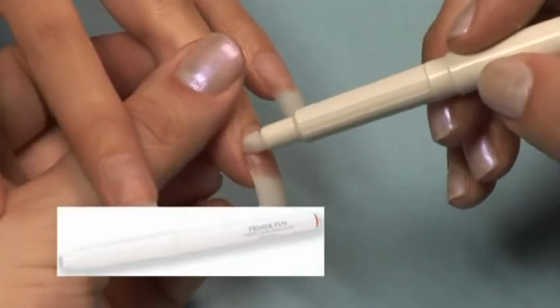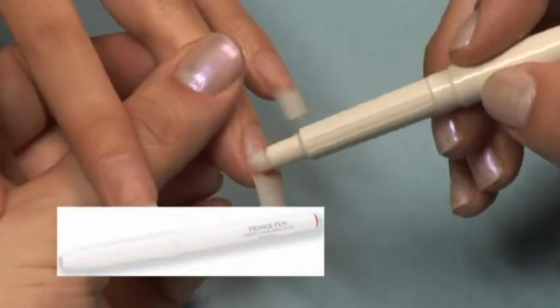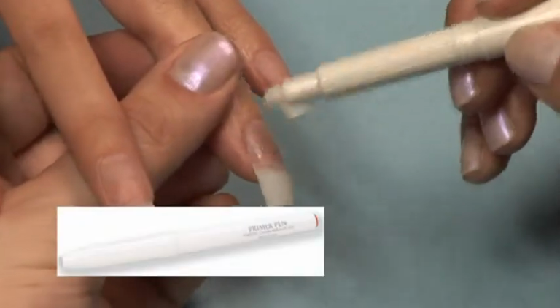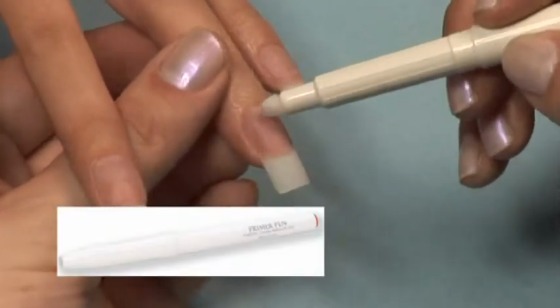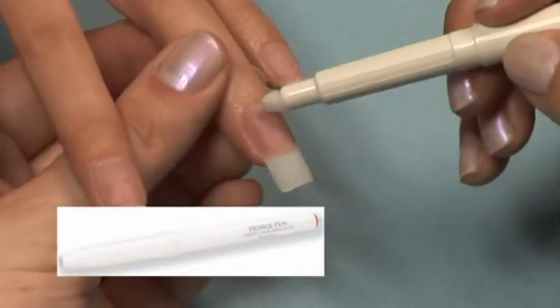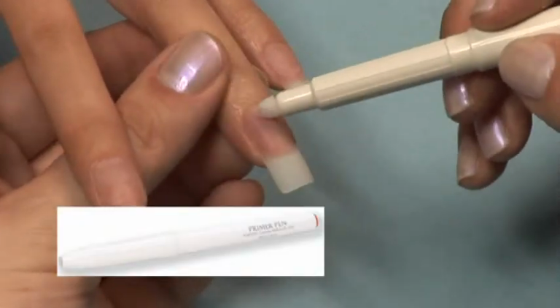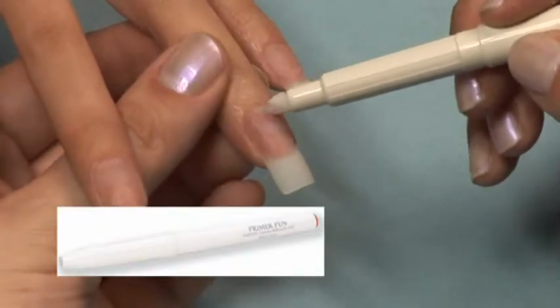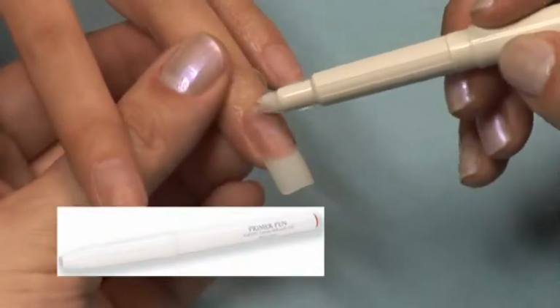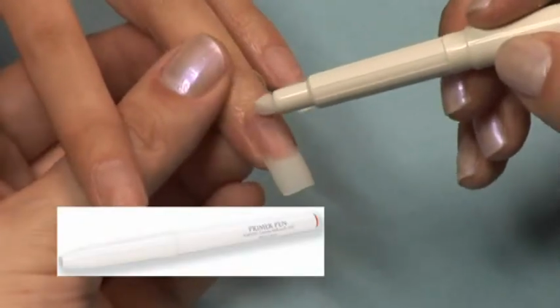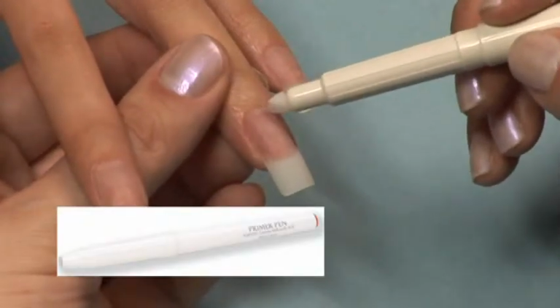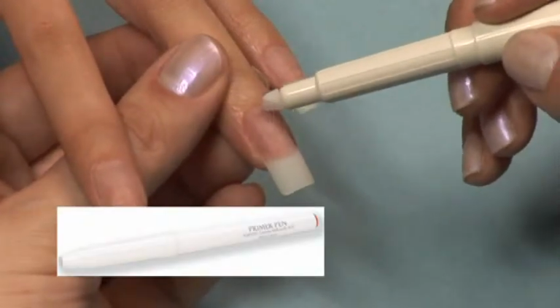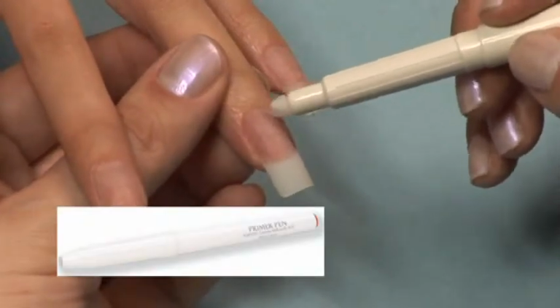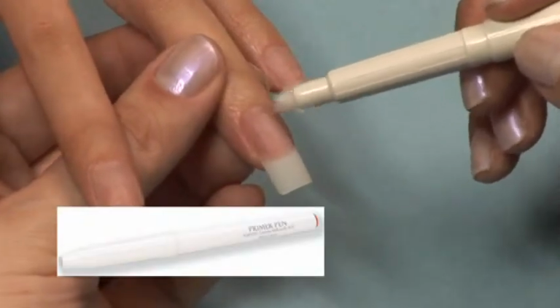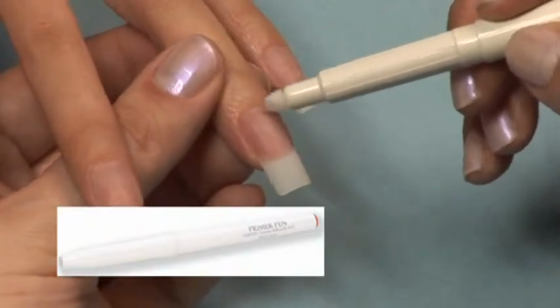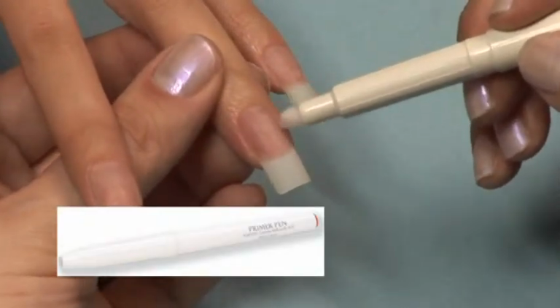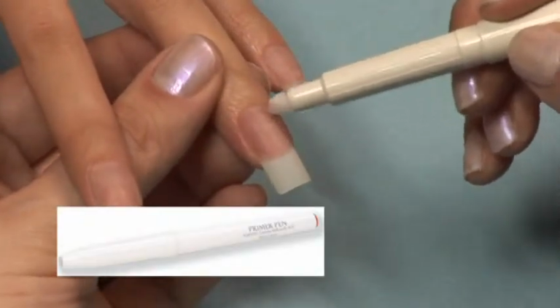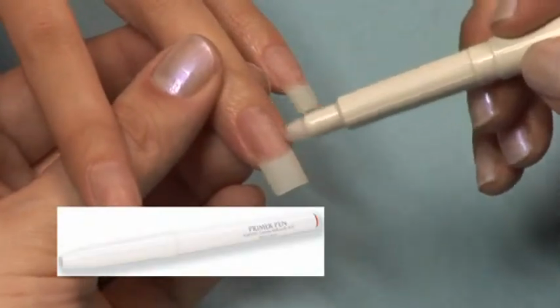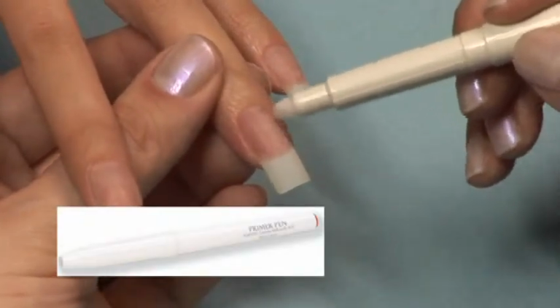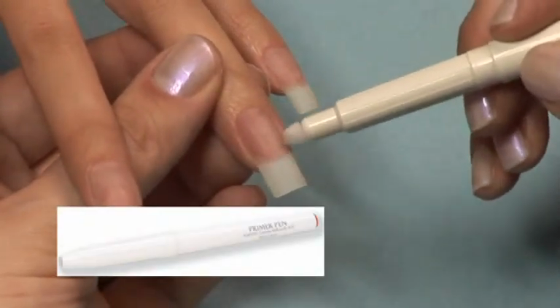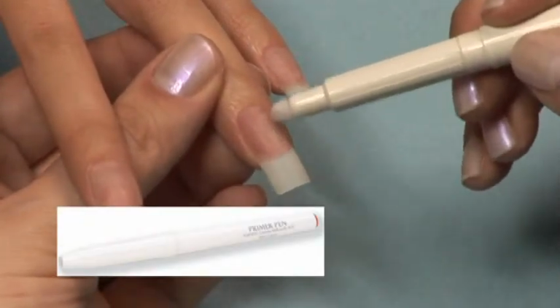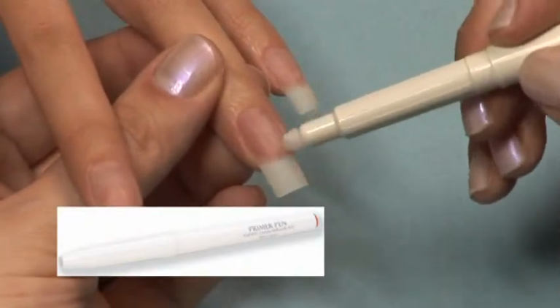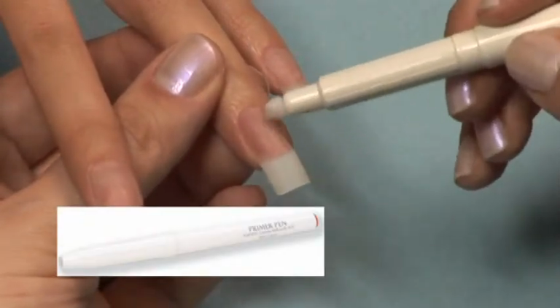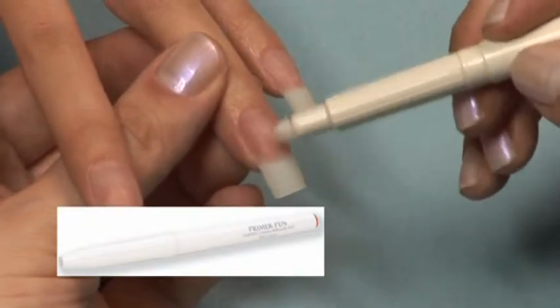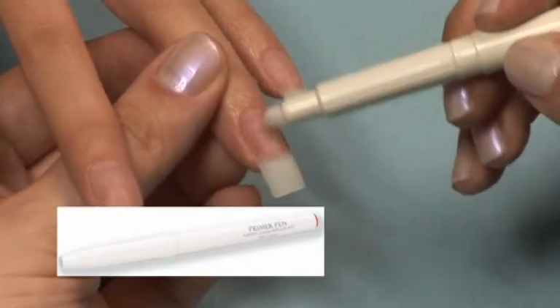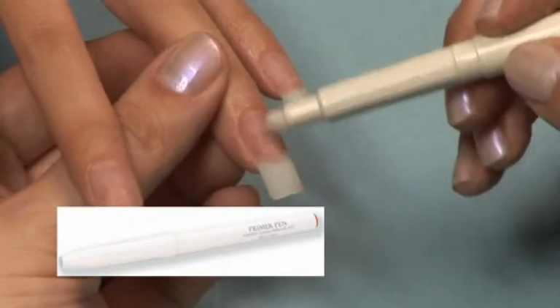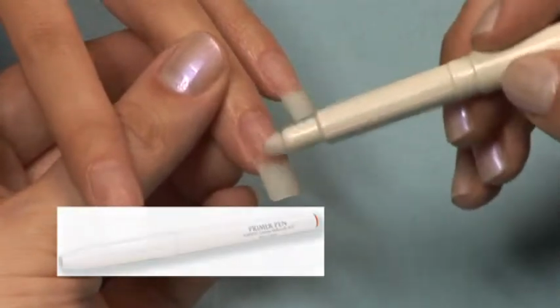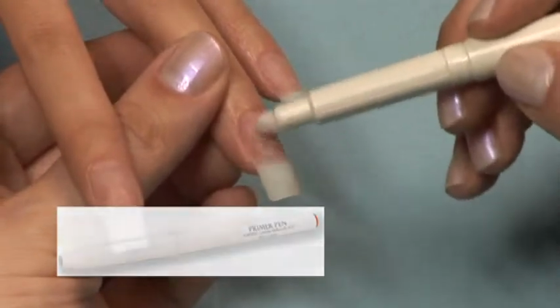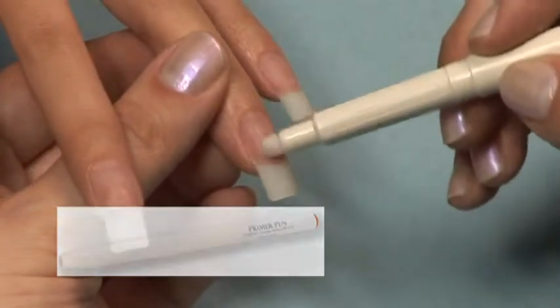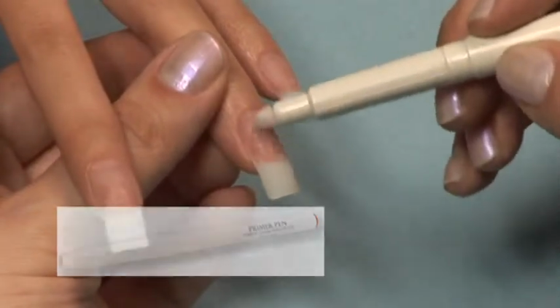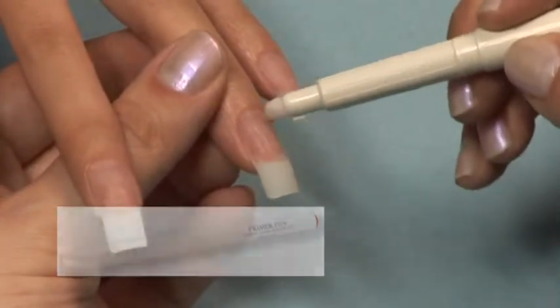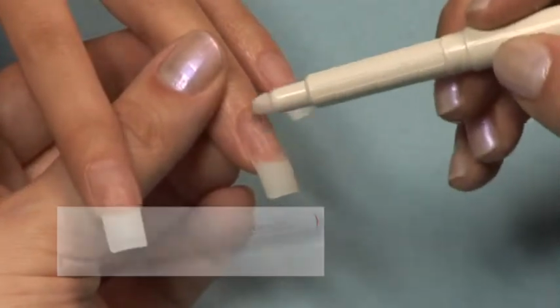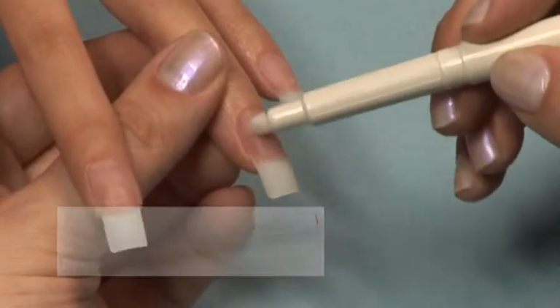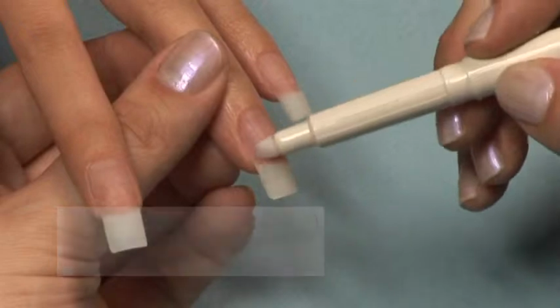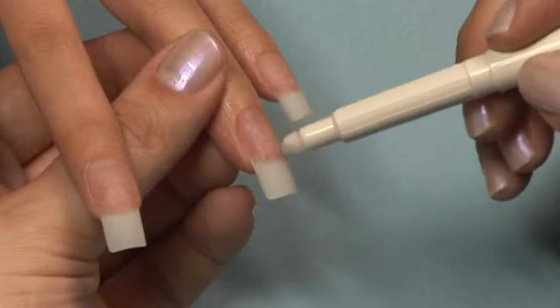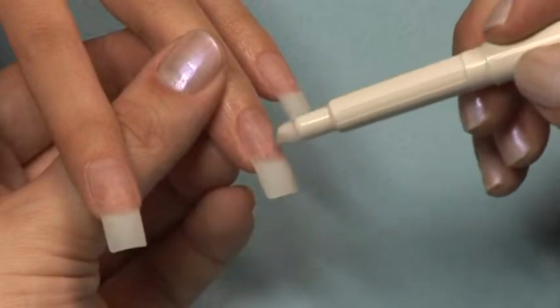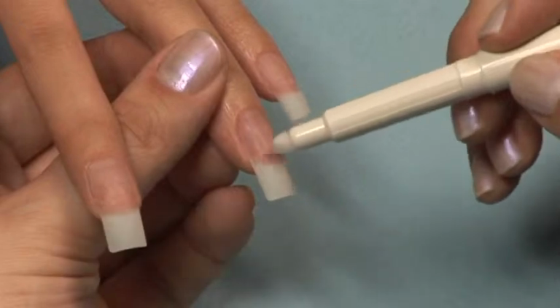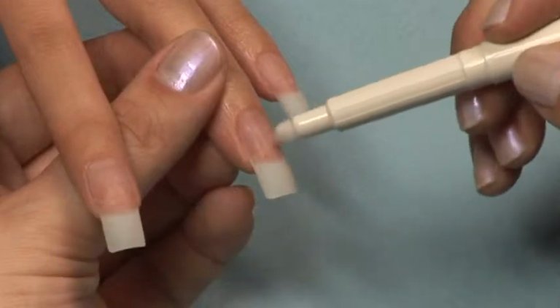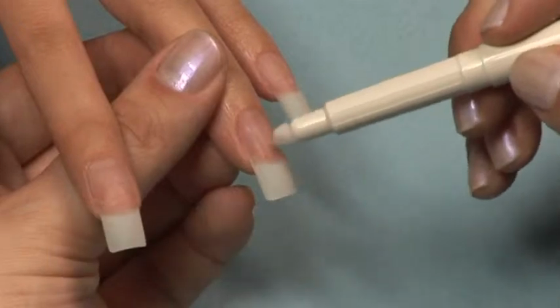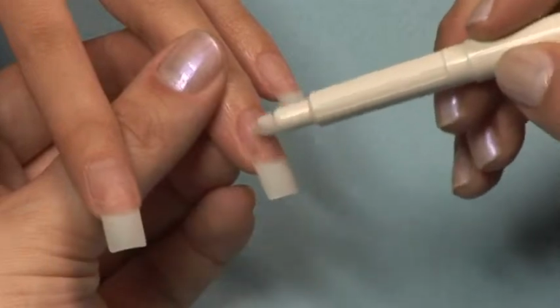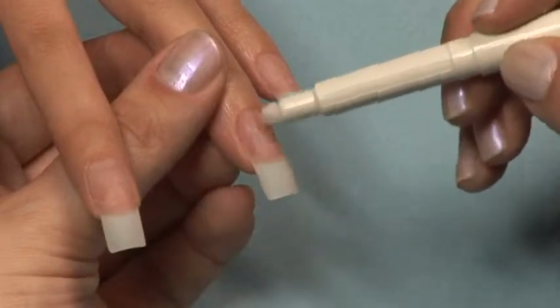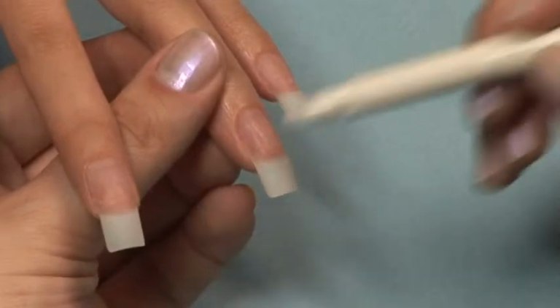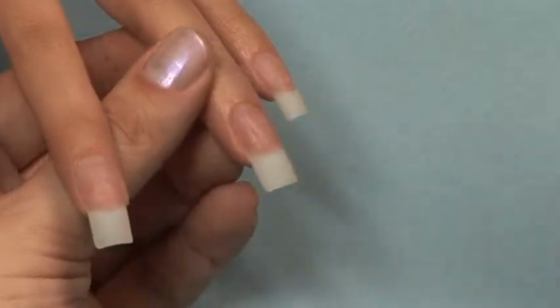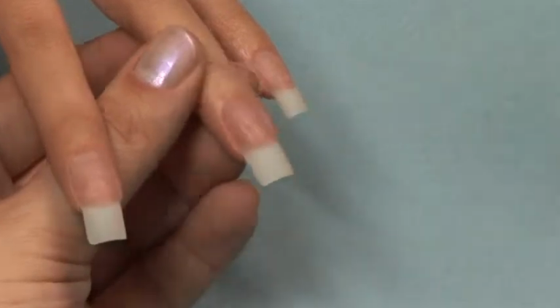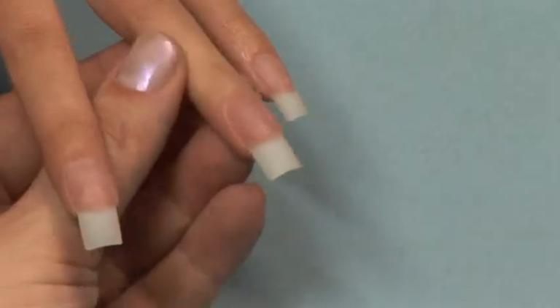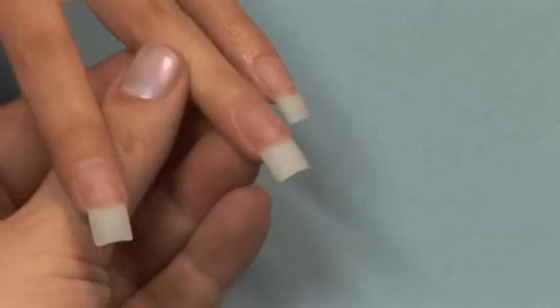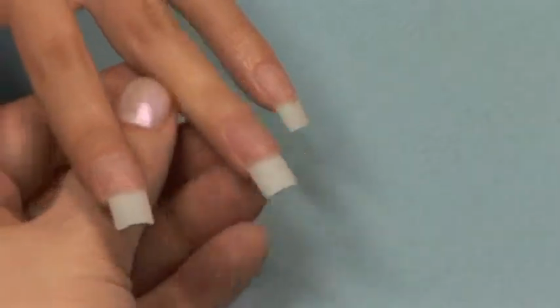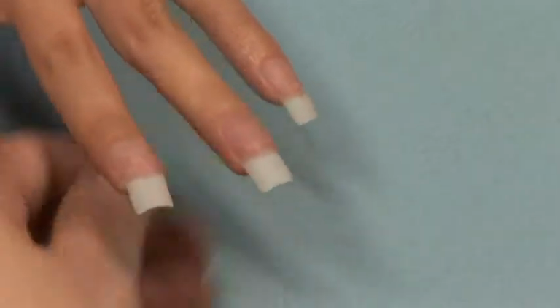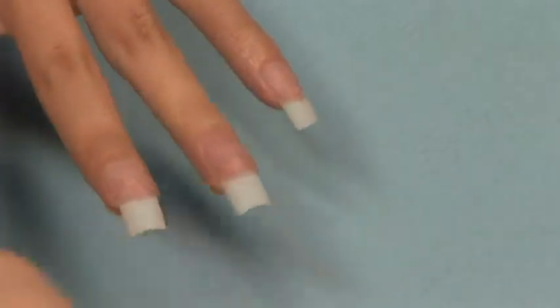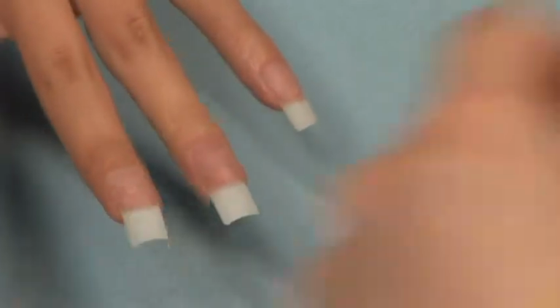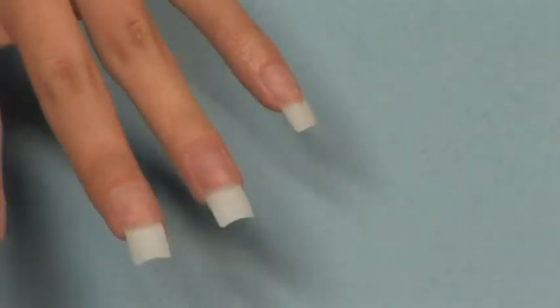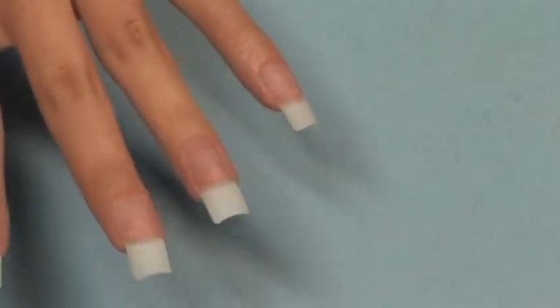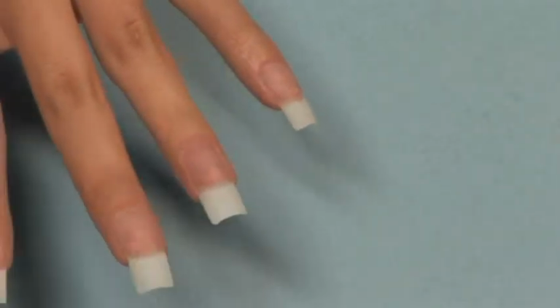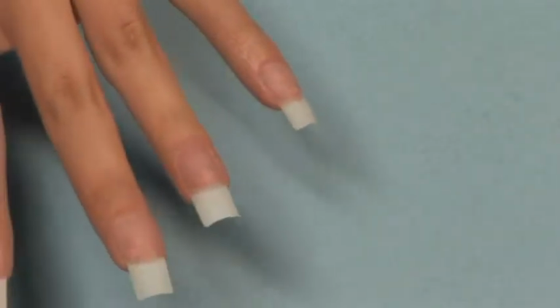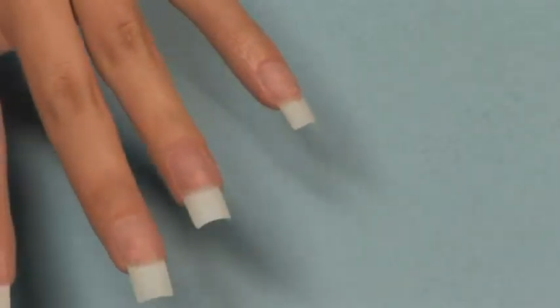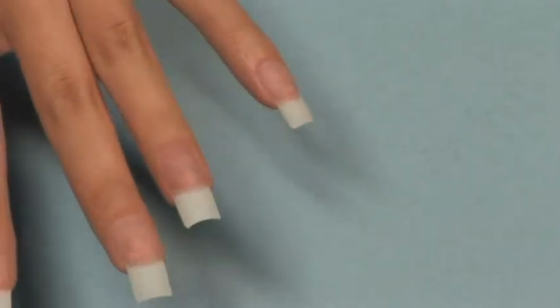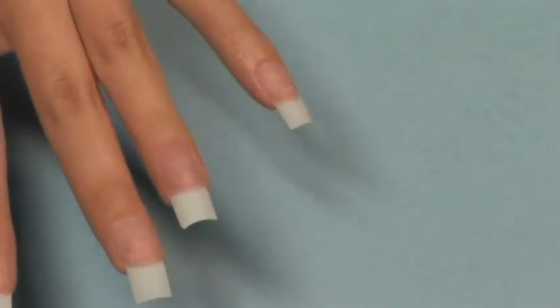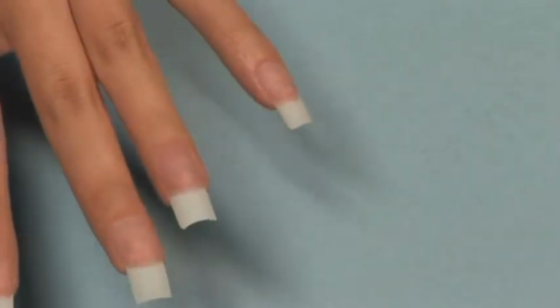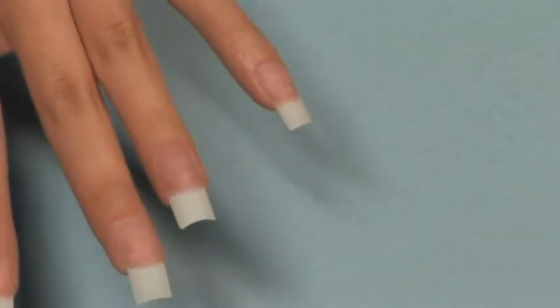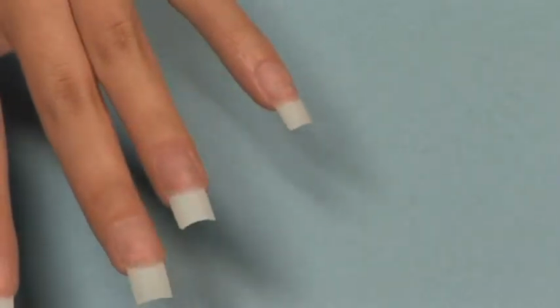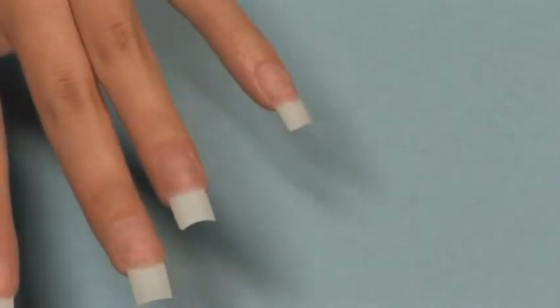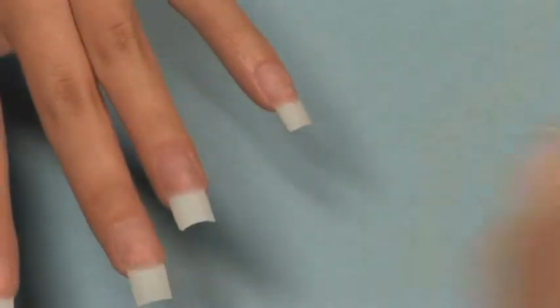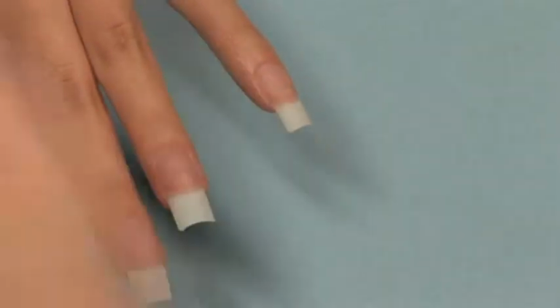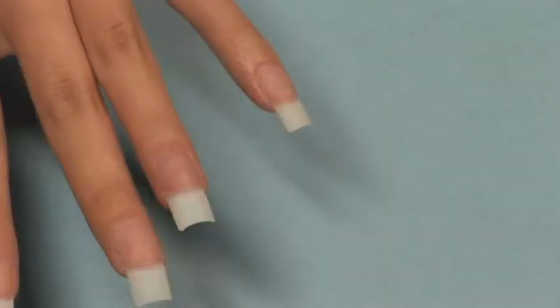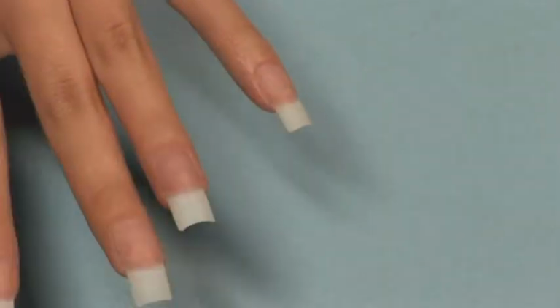Be sure and follow the steps in sanitation and prep before proceeding to application. Apply primer to the natural nail only.